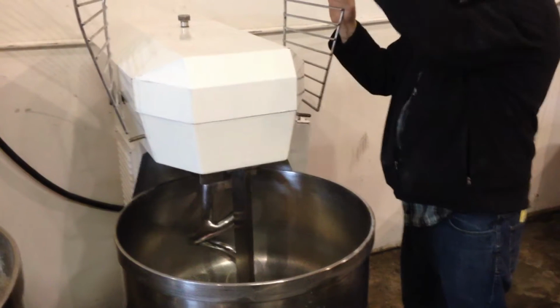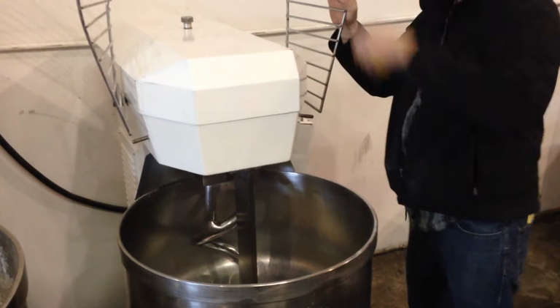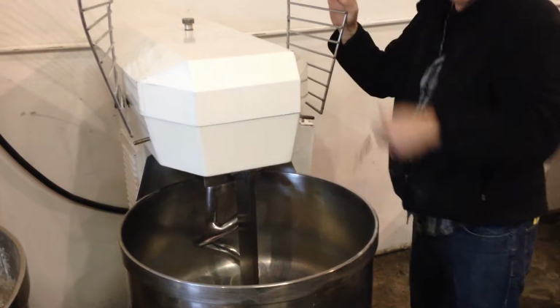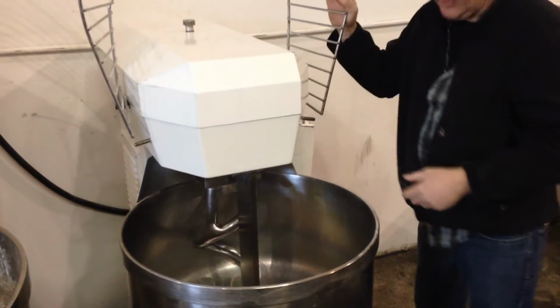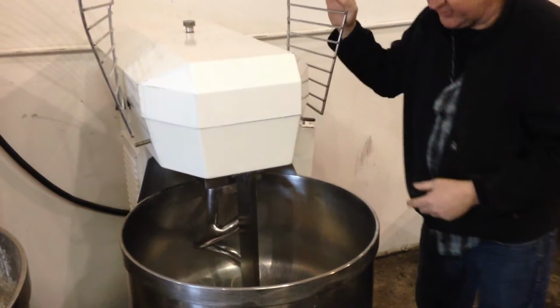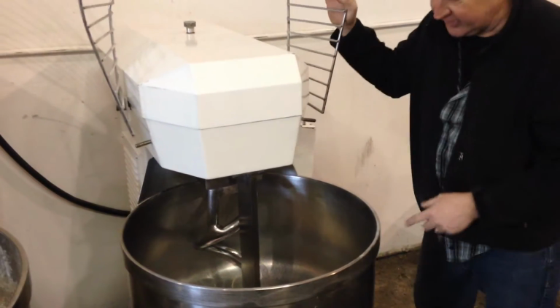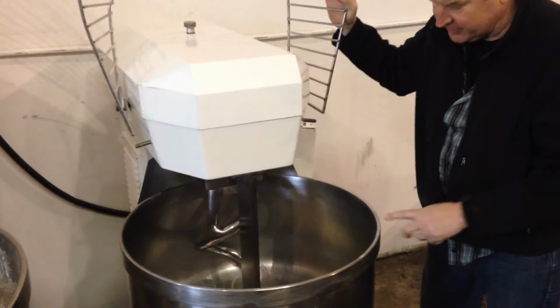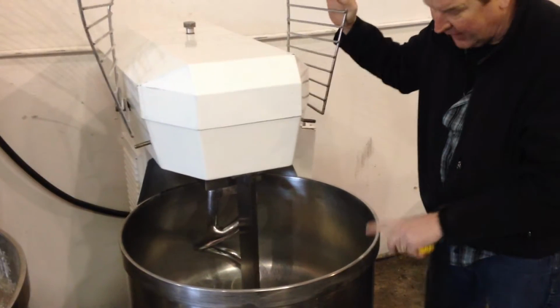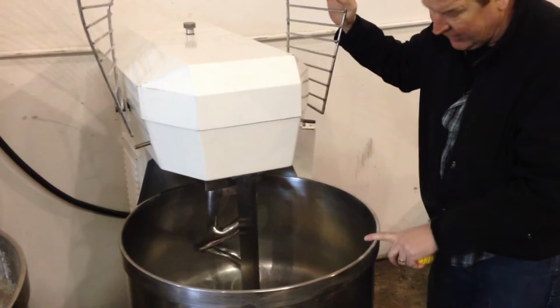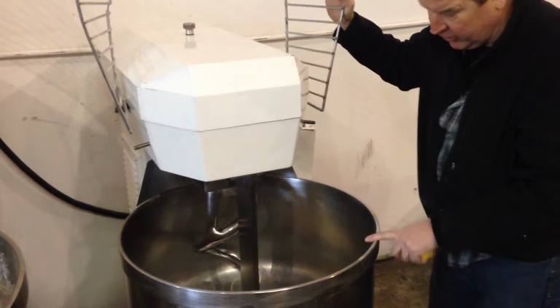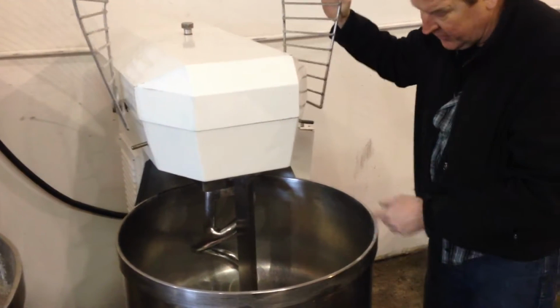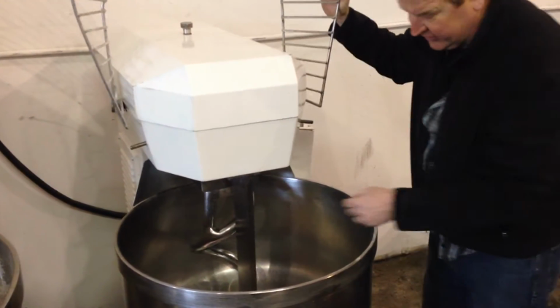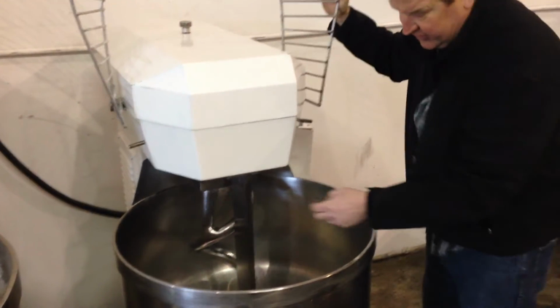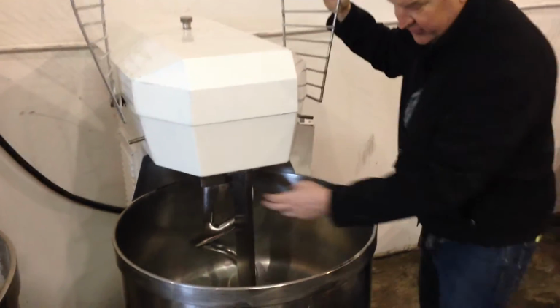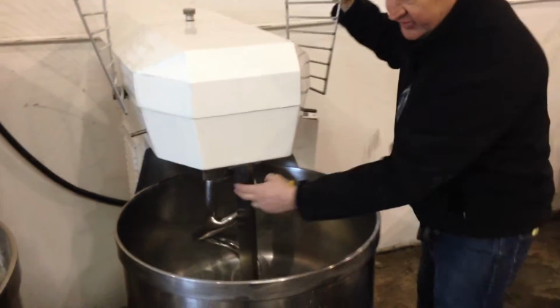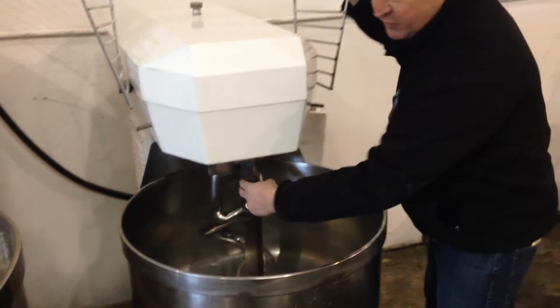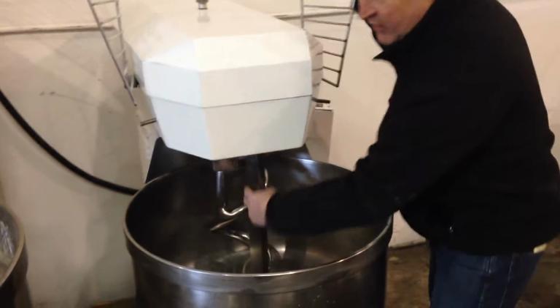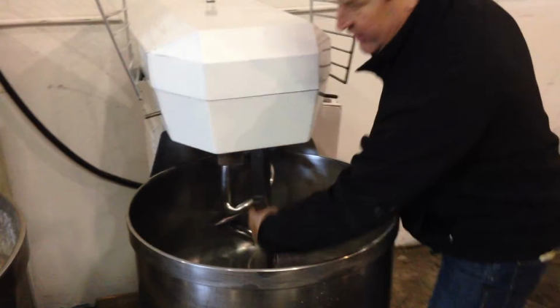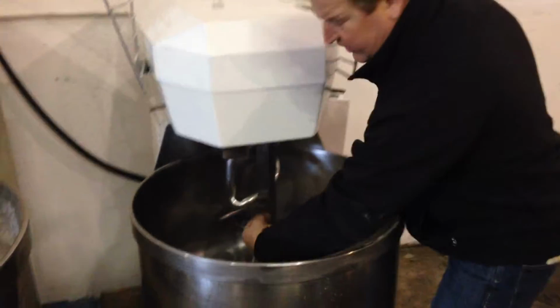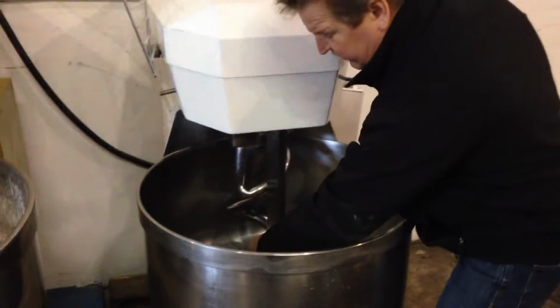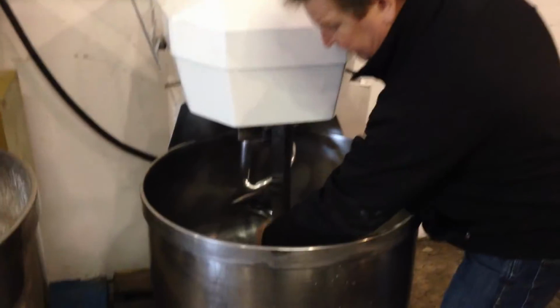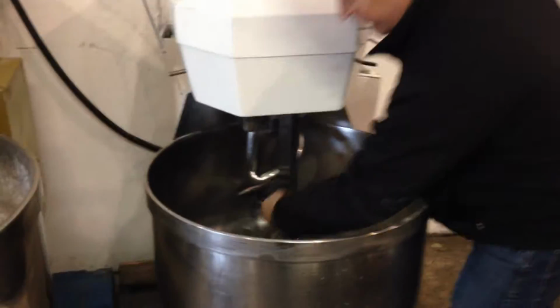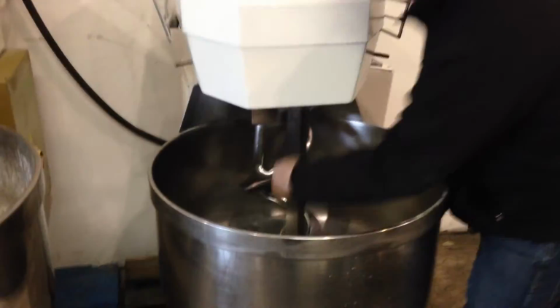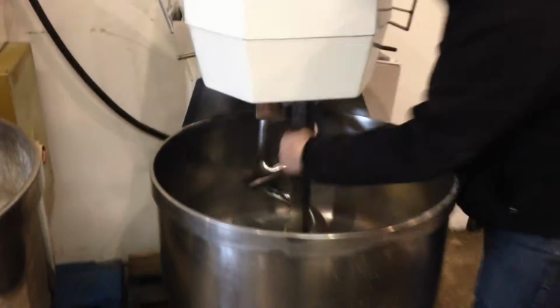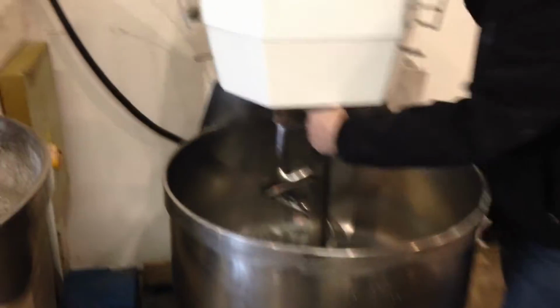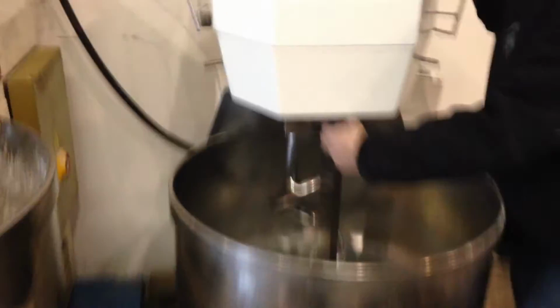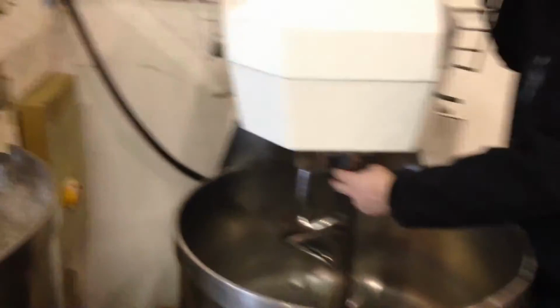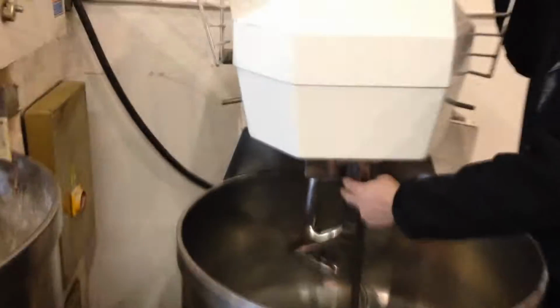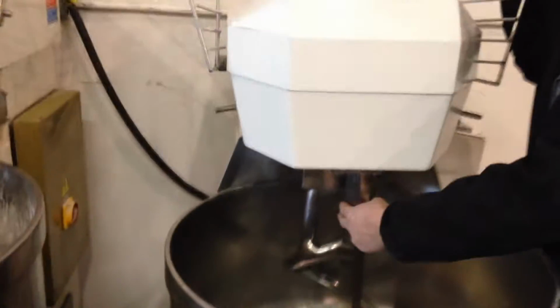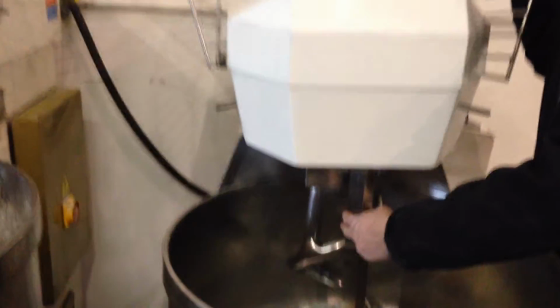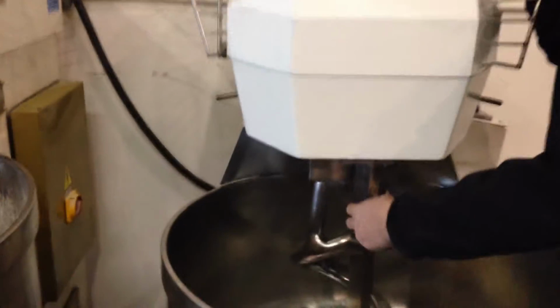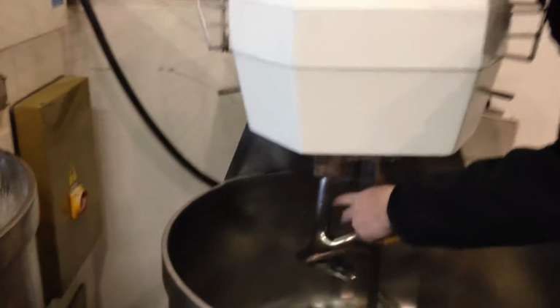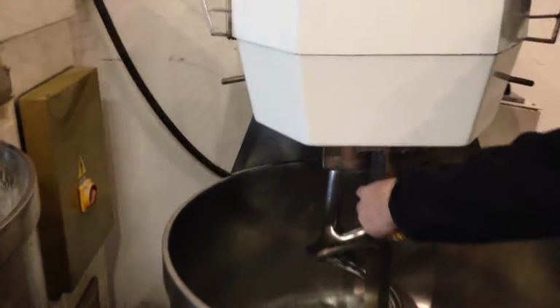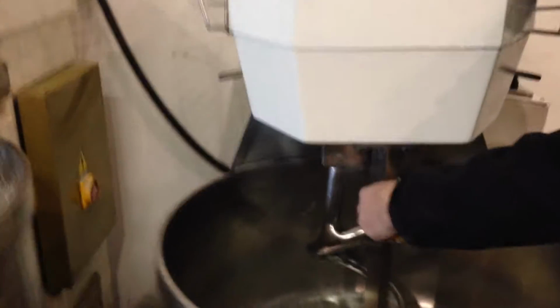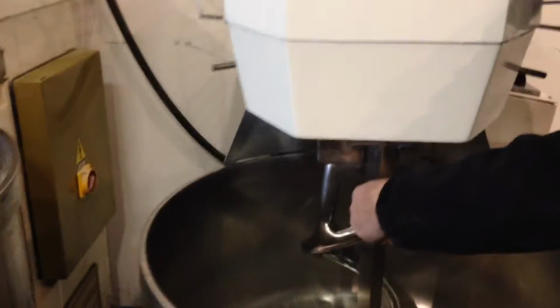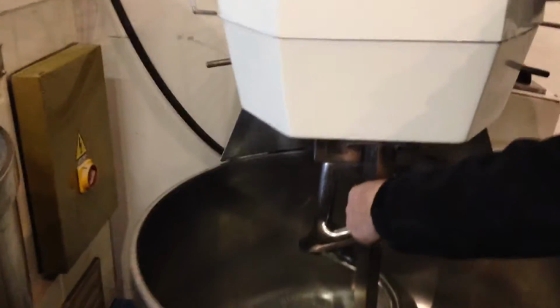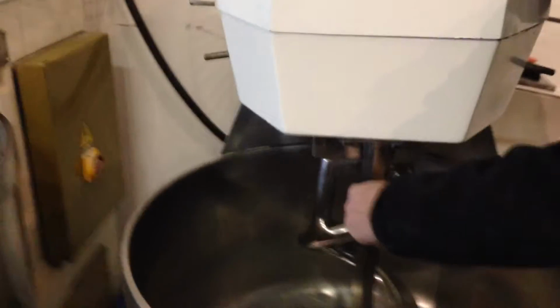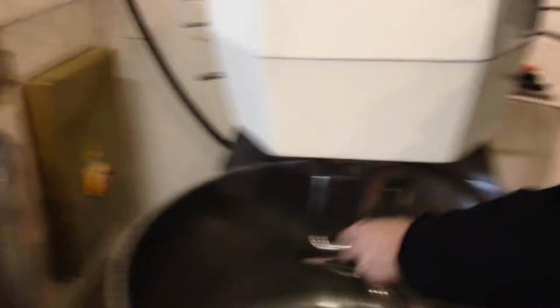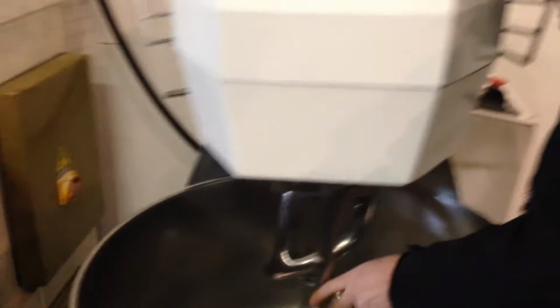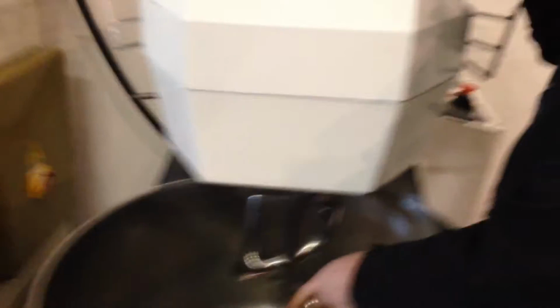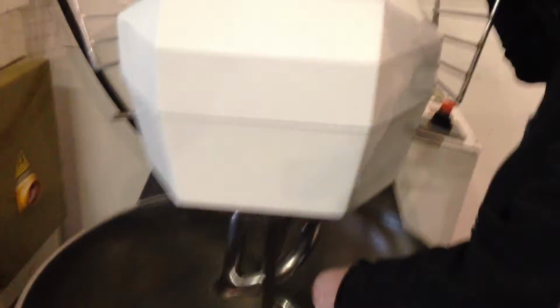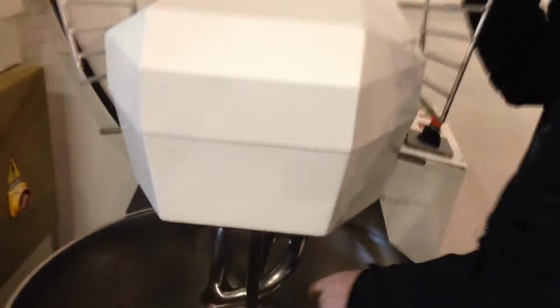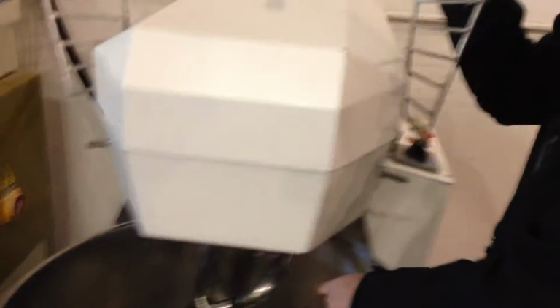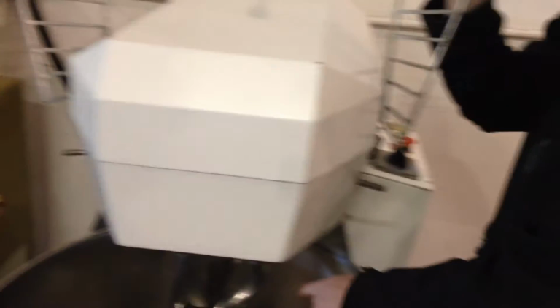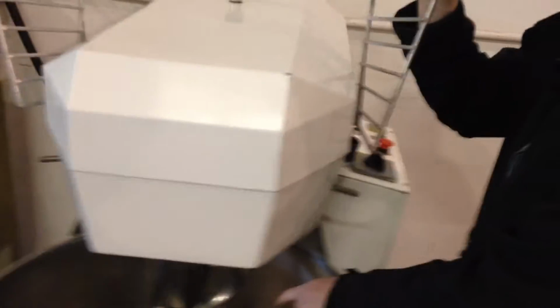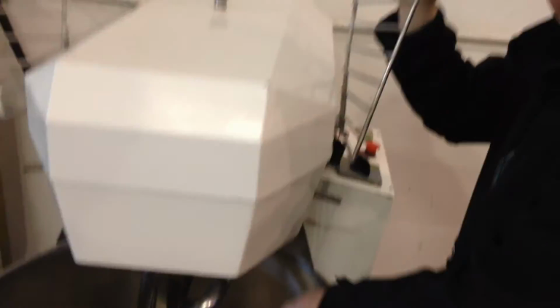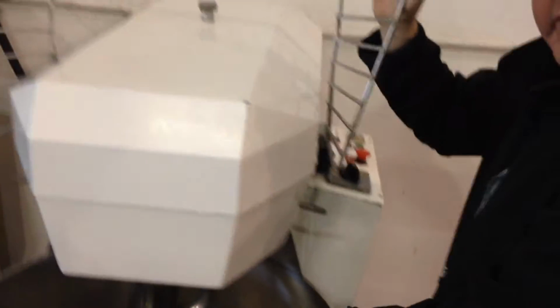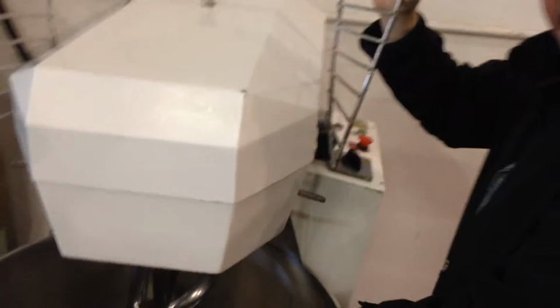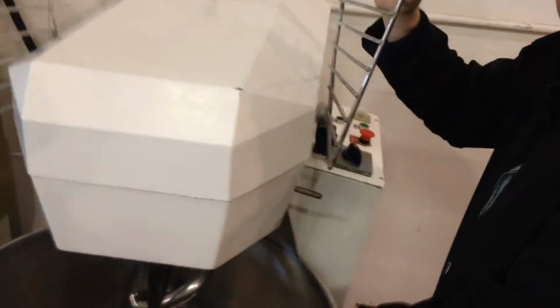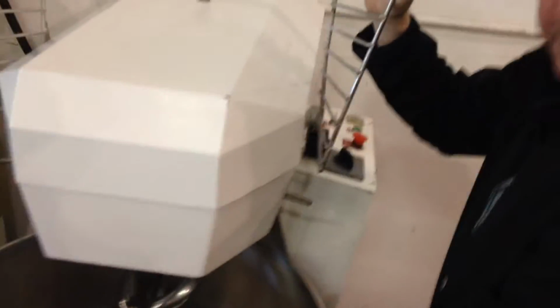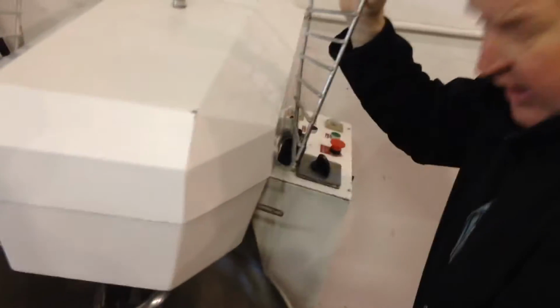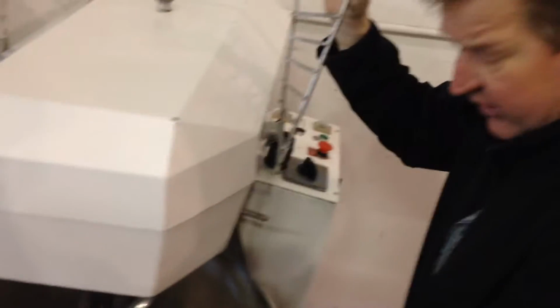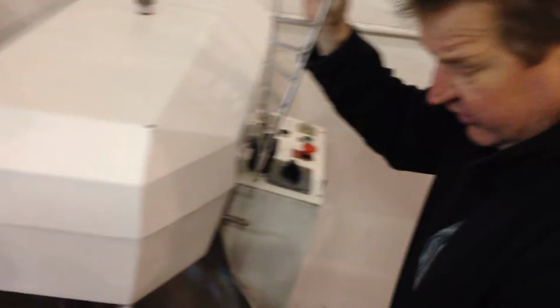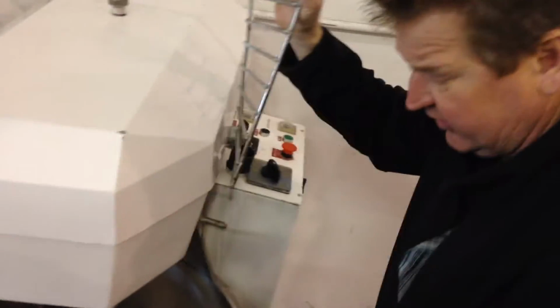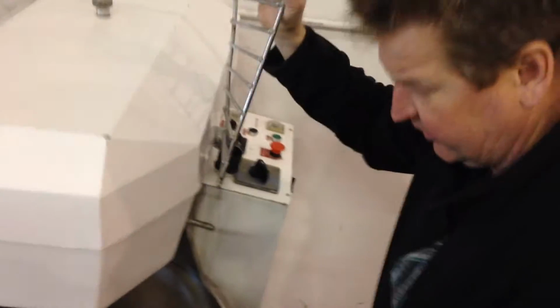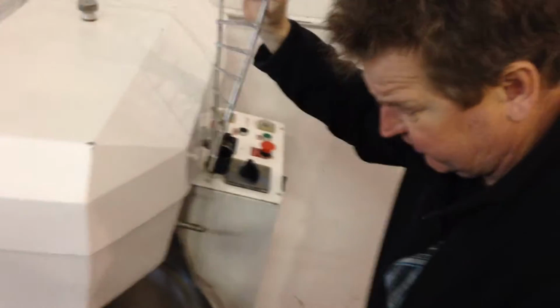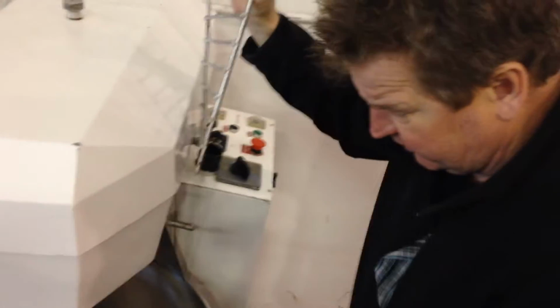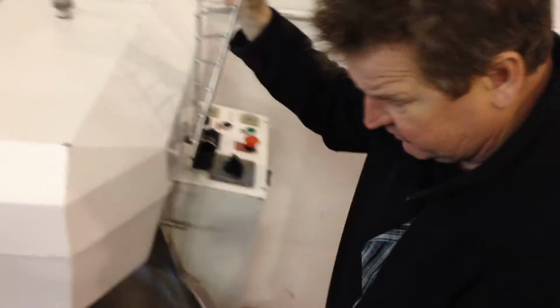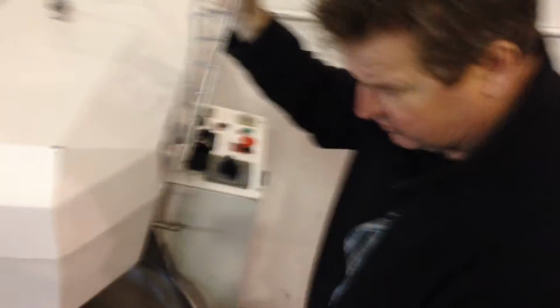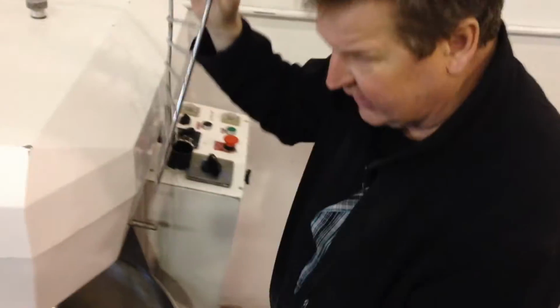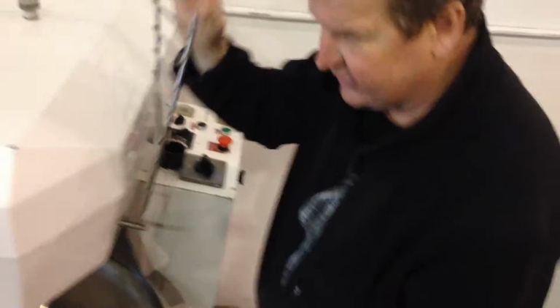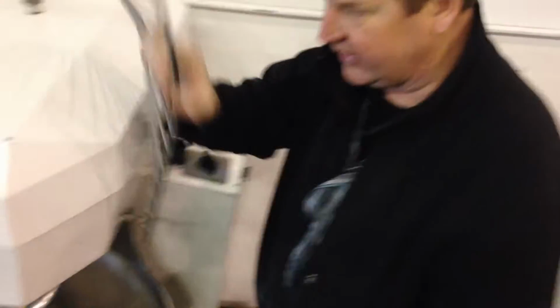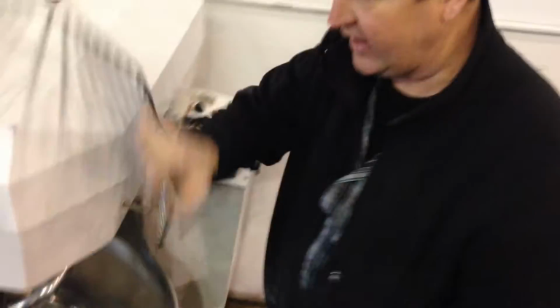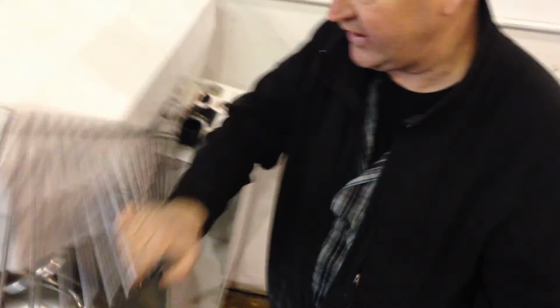This is a spiral mixer. This bar here is for cutting the gluten in your dough. That's why they use them for bagels and certain breads.